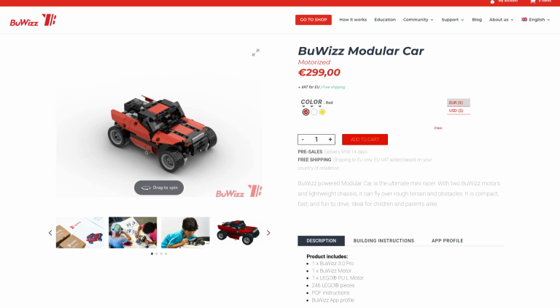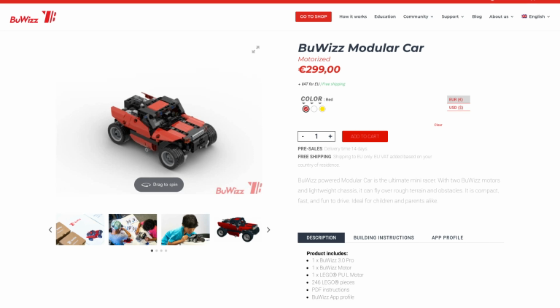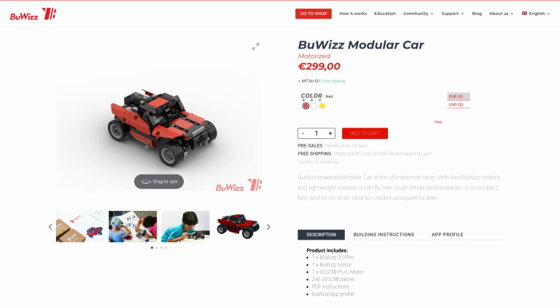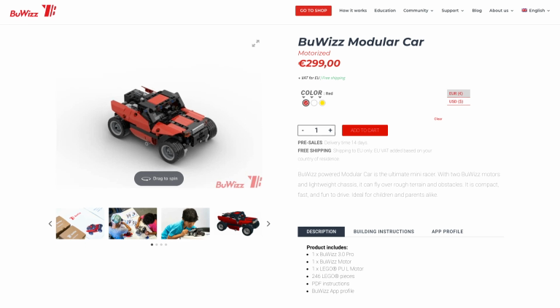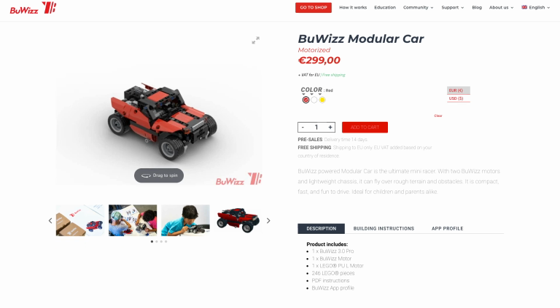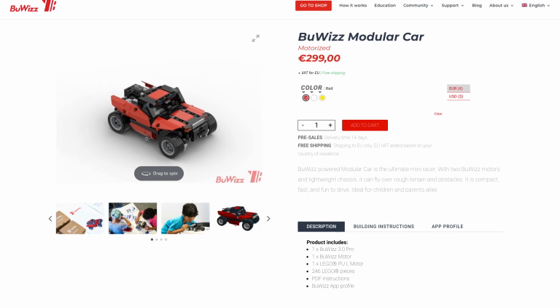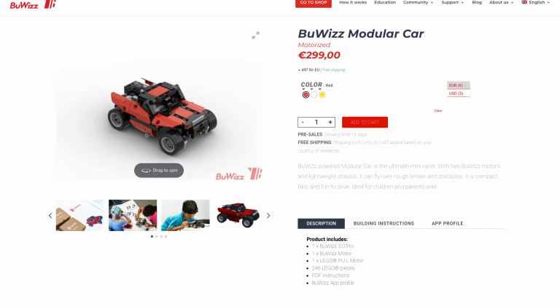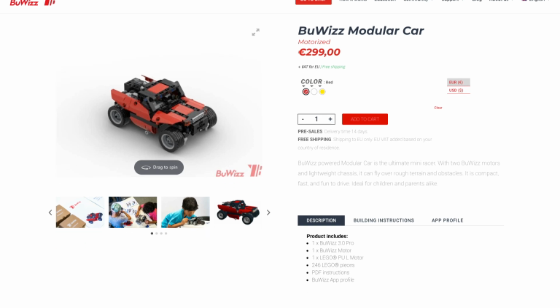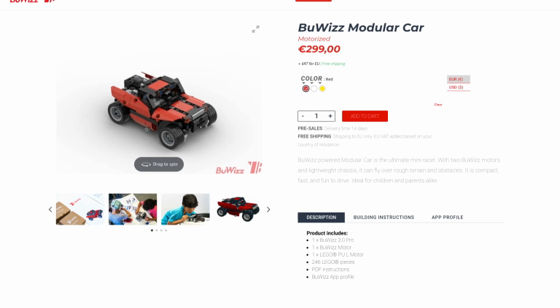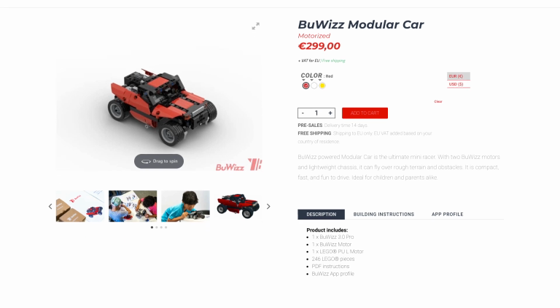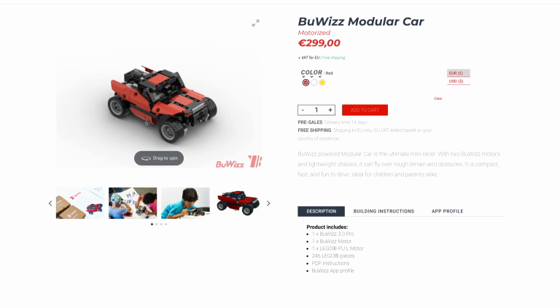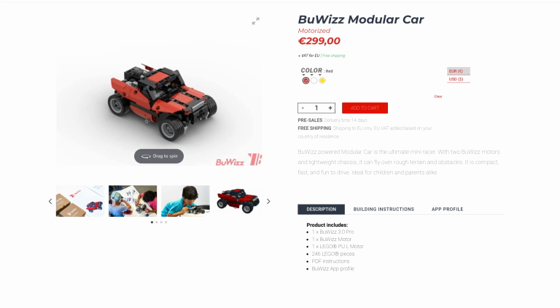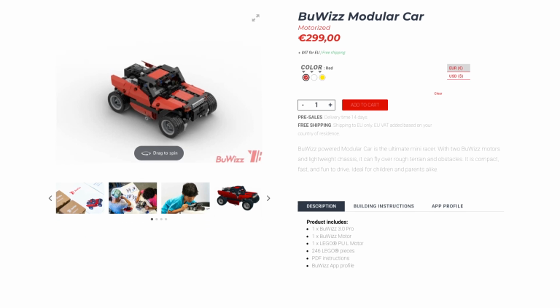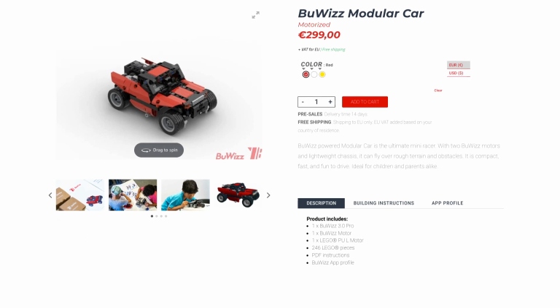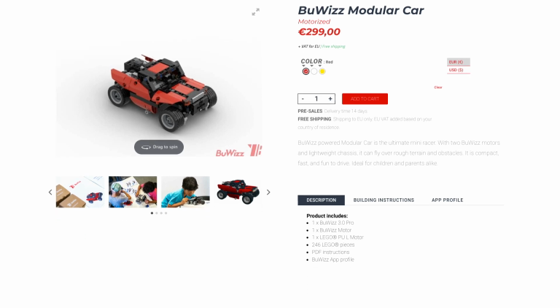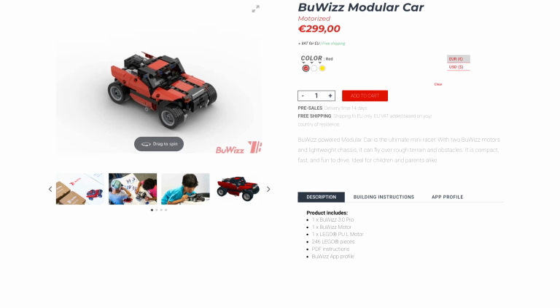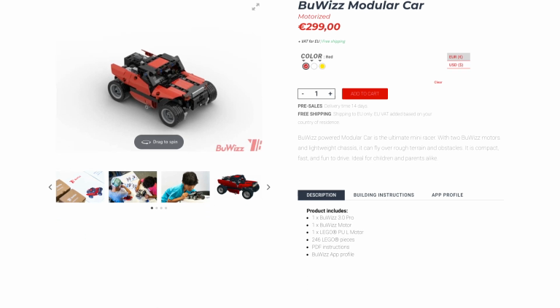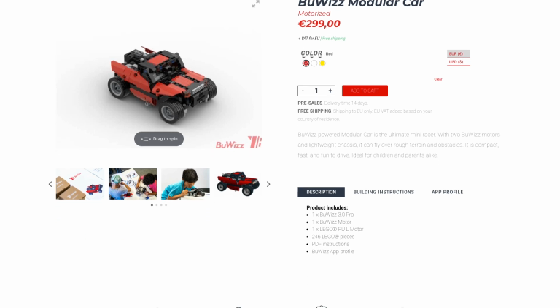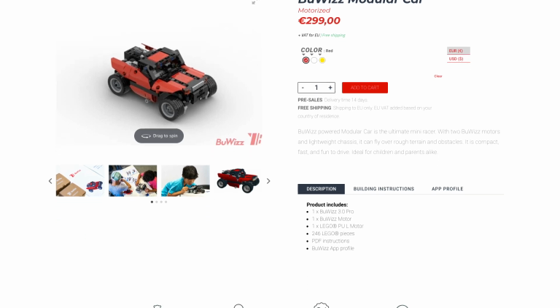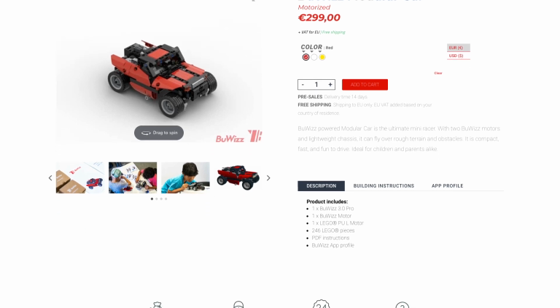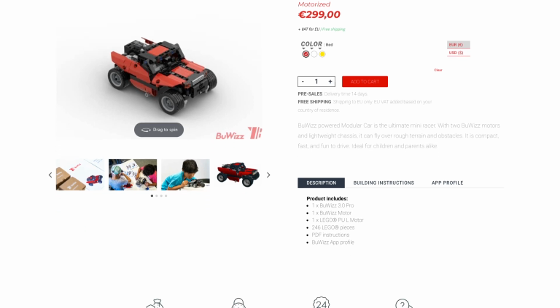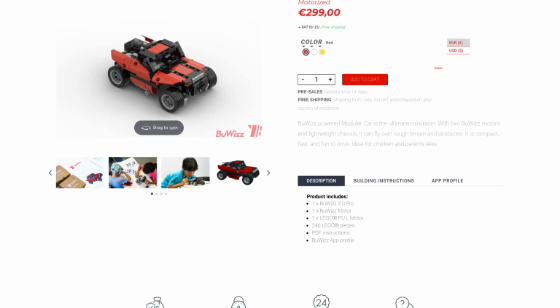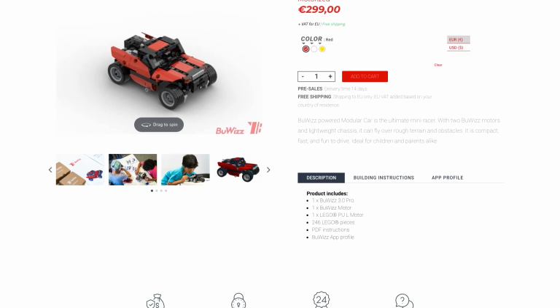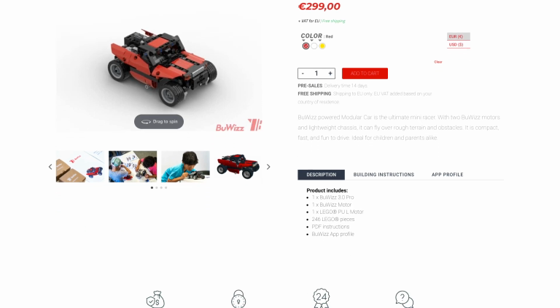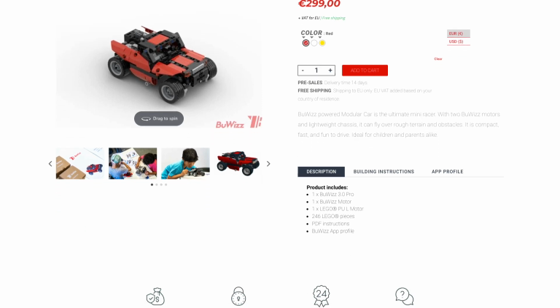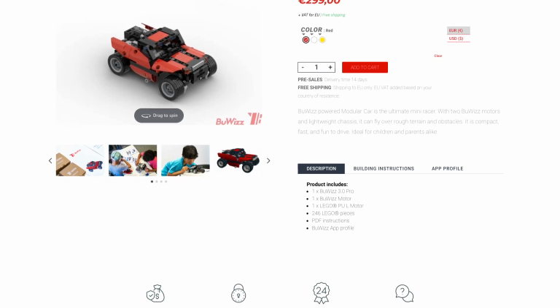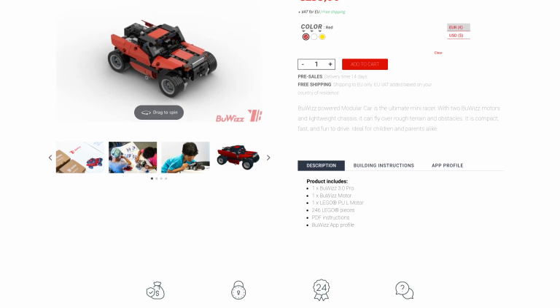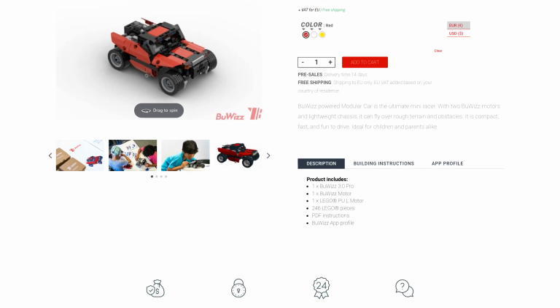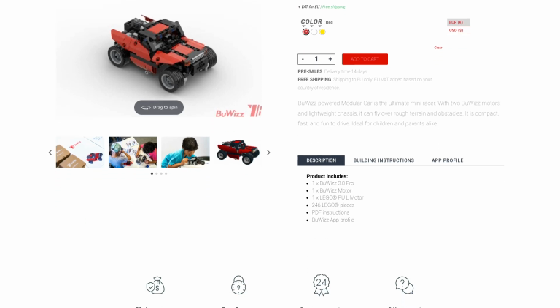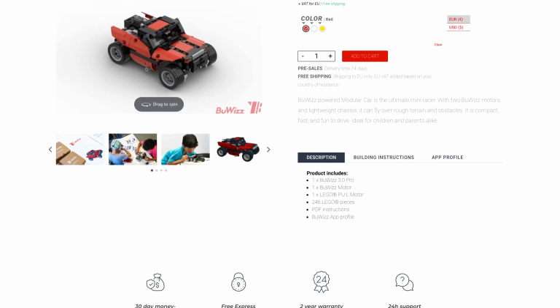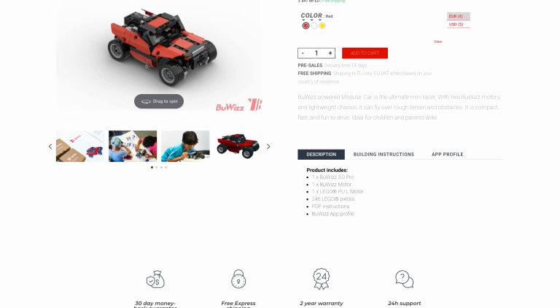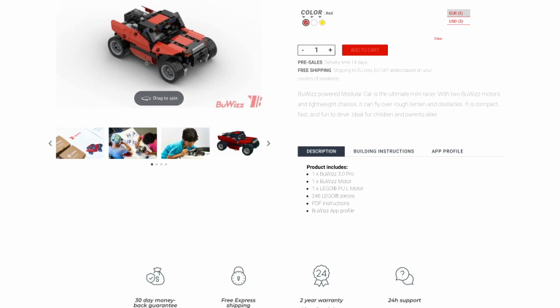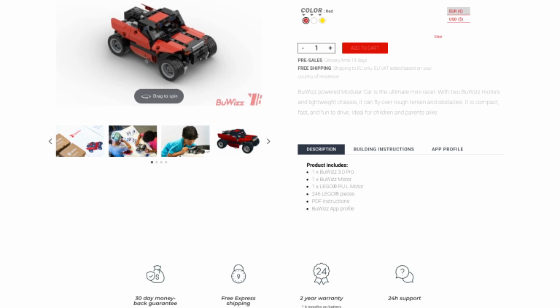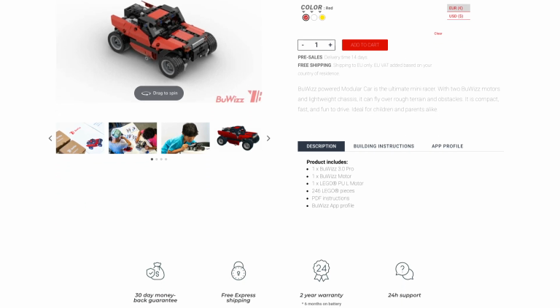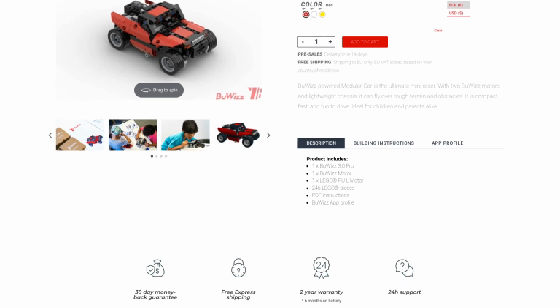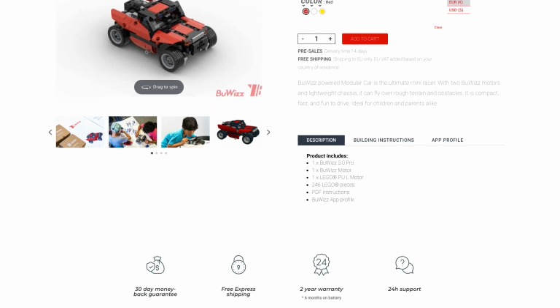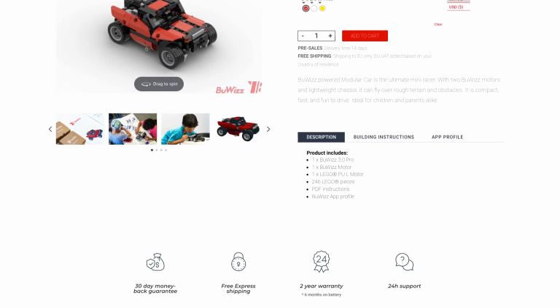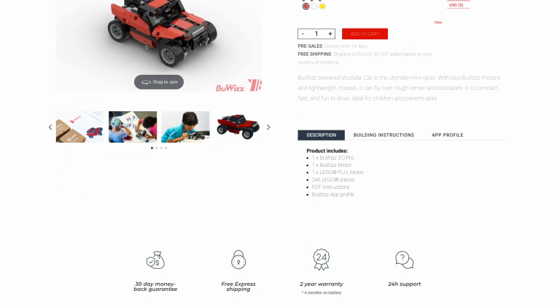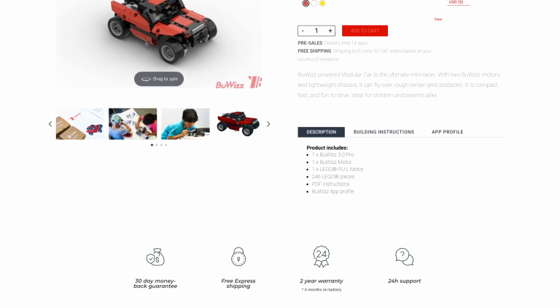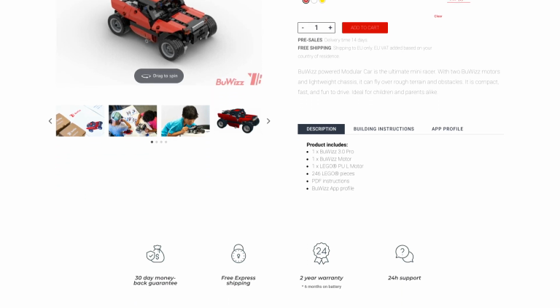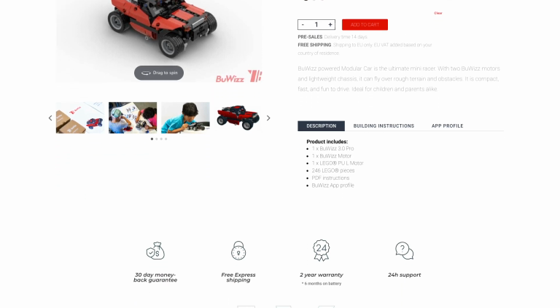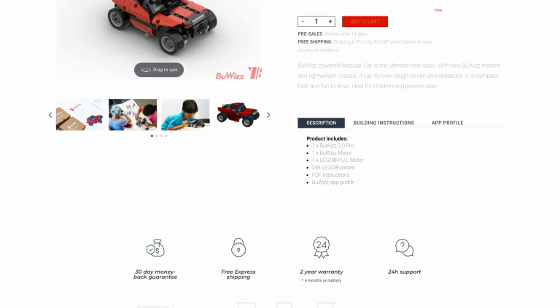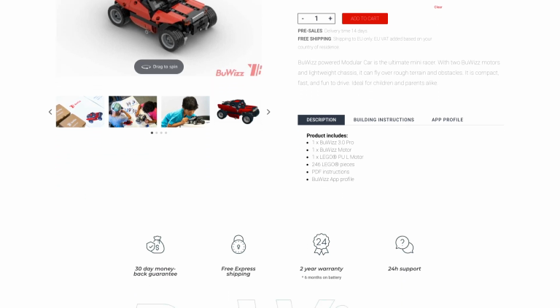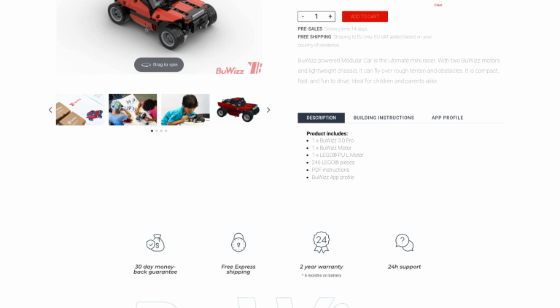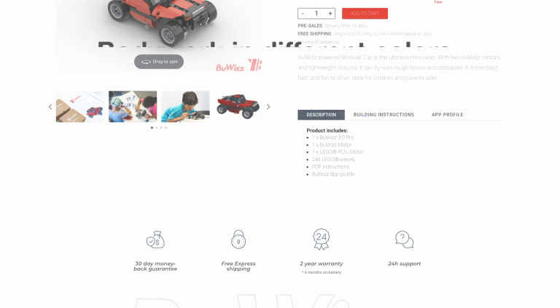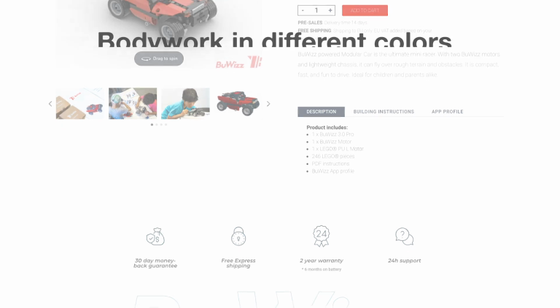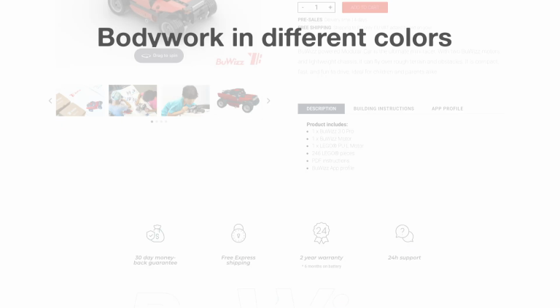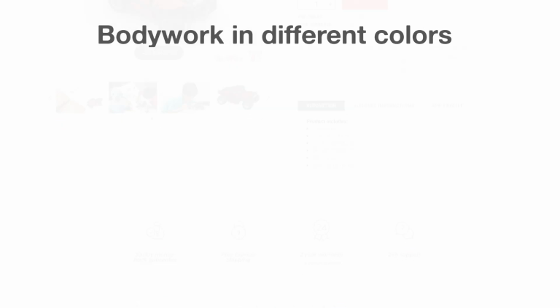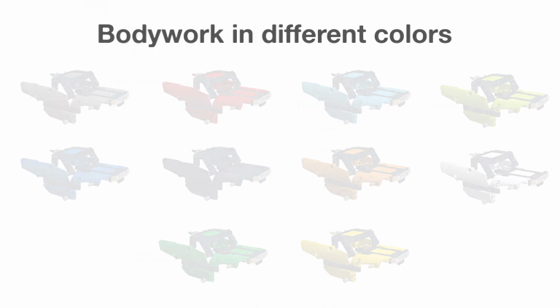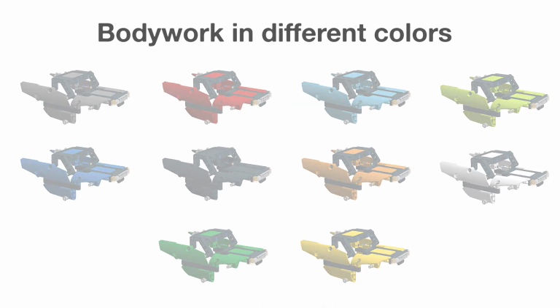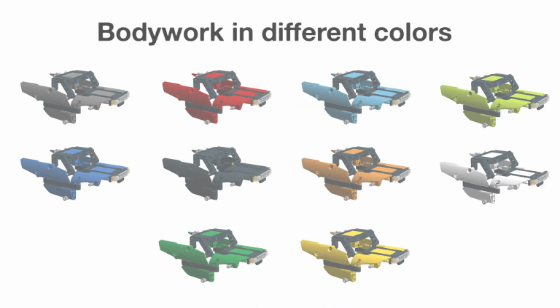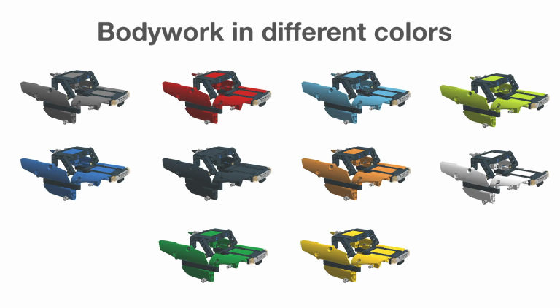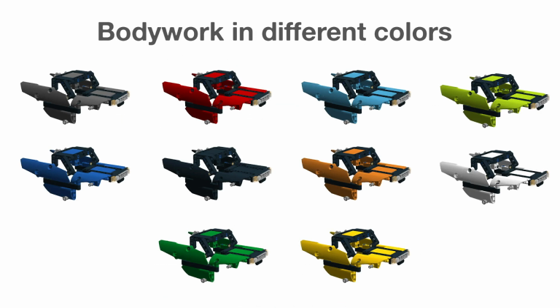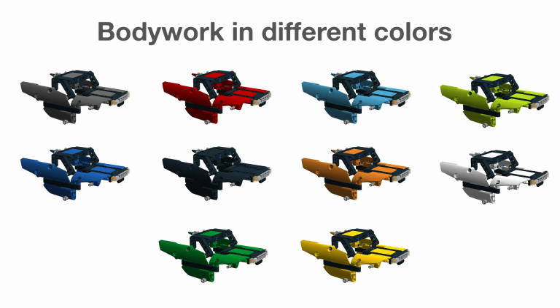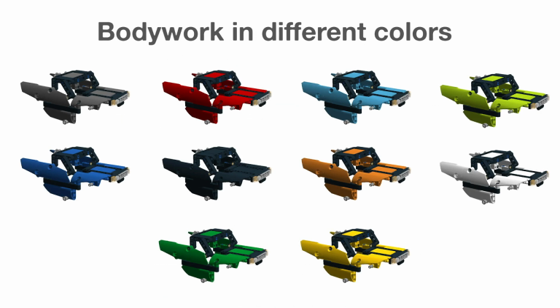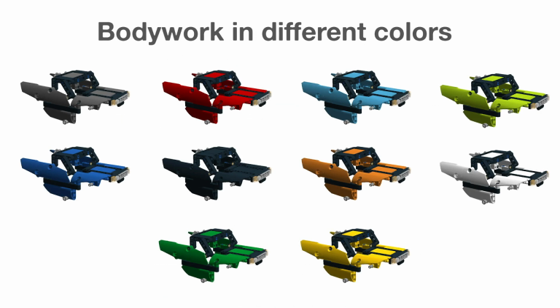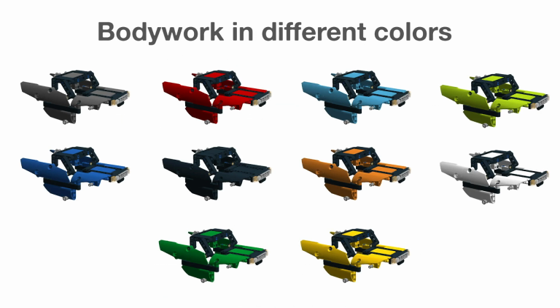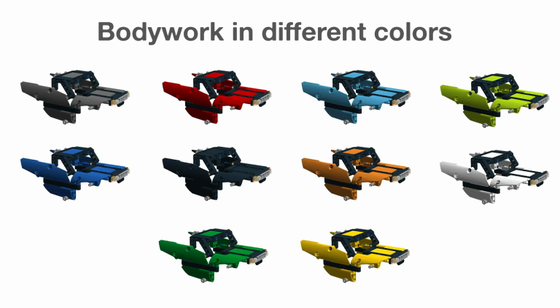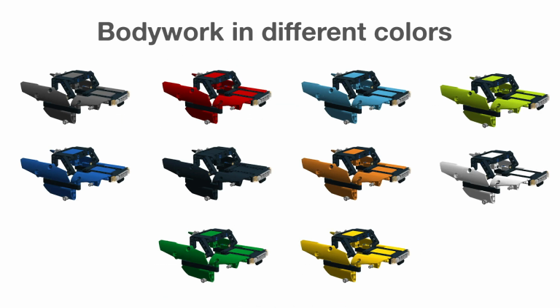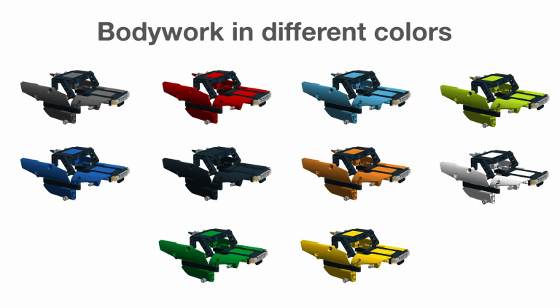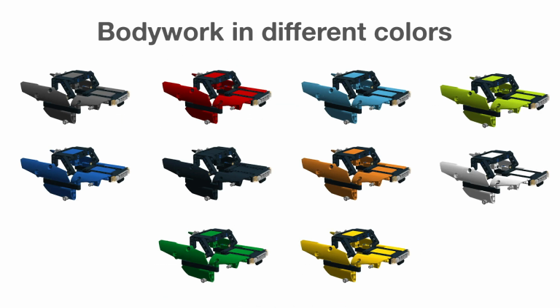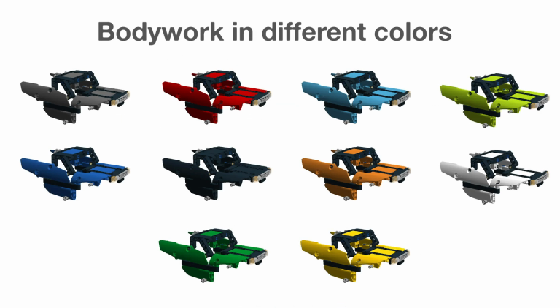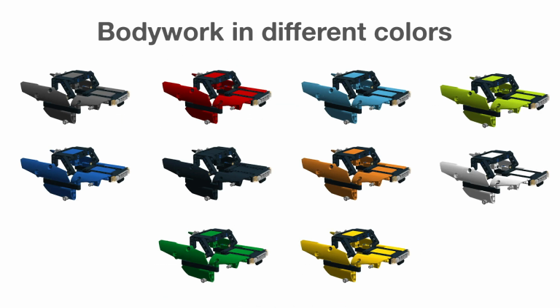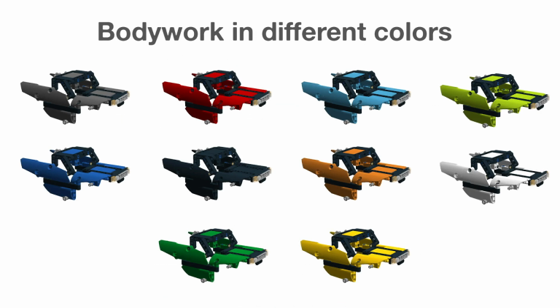We are also selling a kit of this model — all the bricks, motors, and BuWi's — on our website, BuWi's.com.